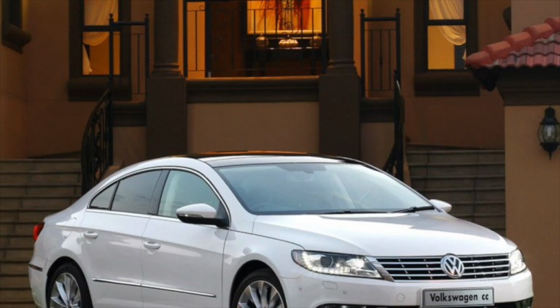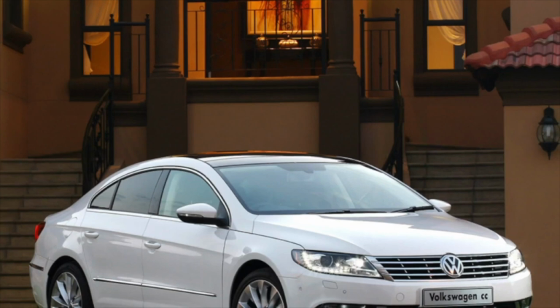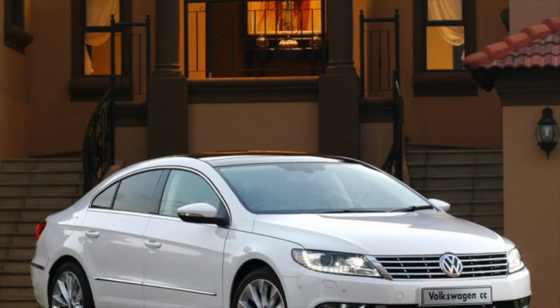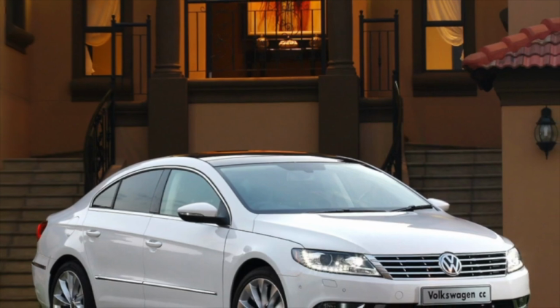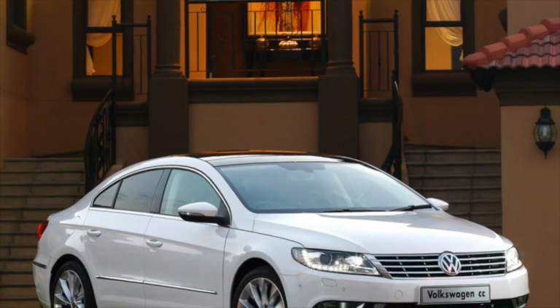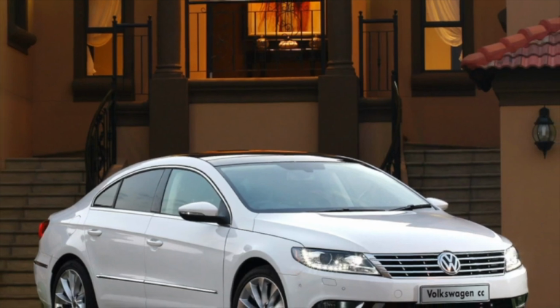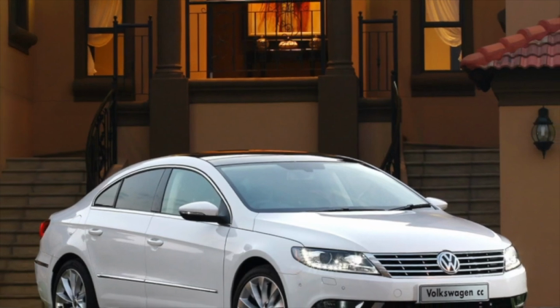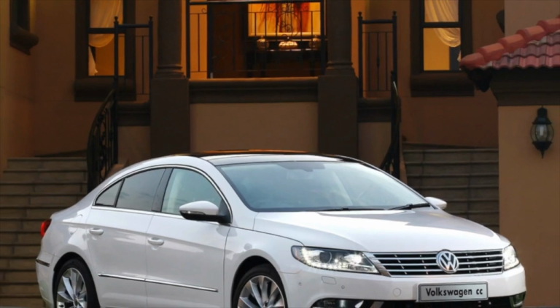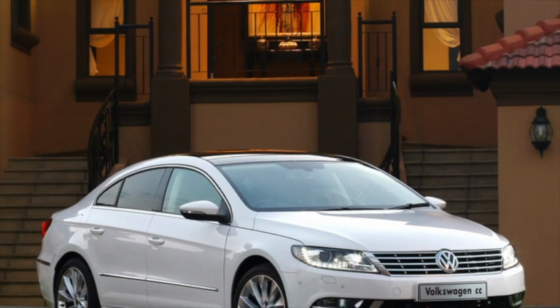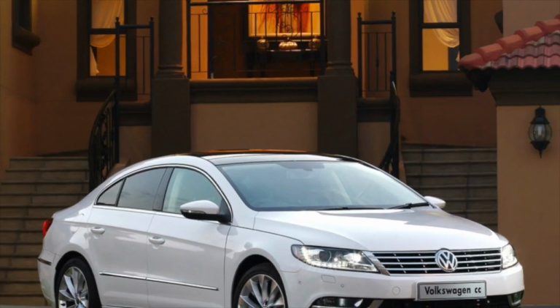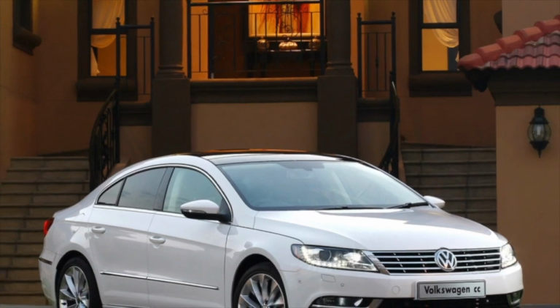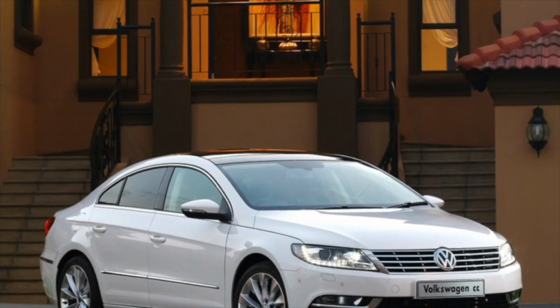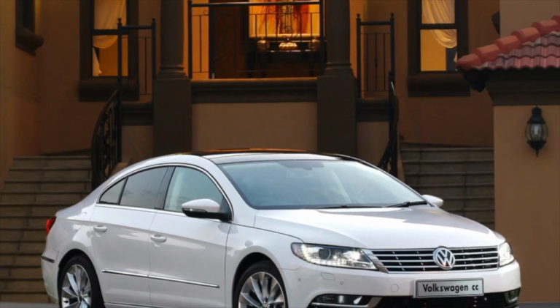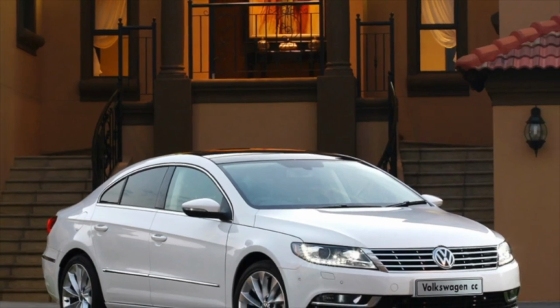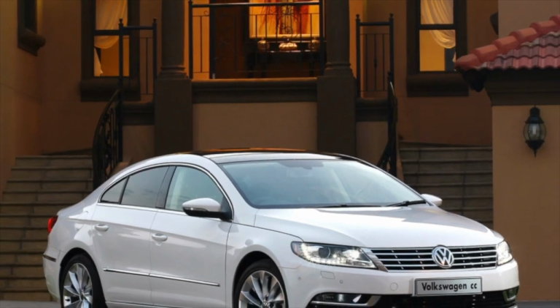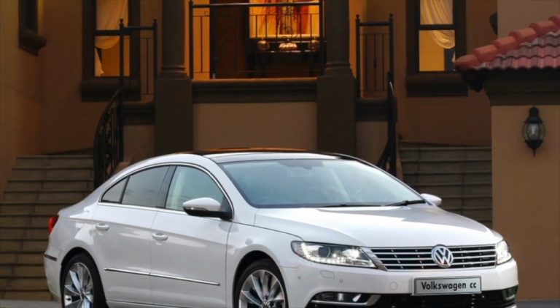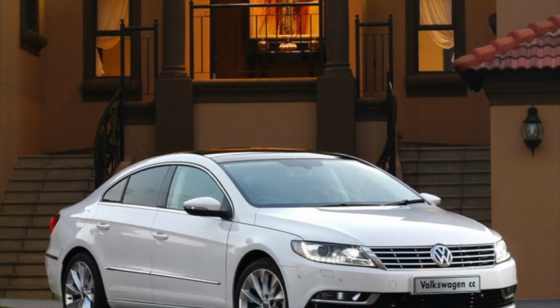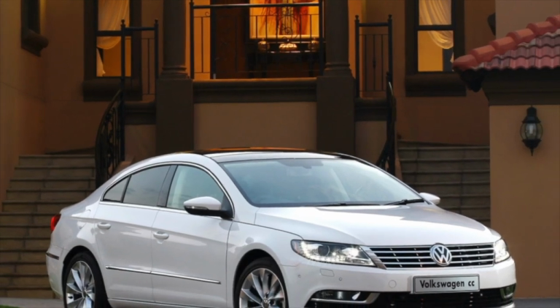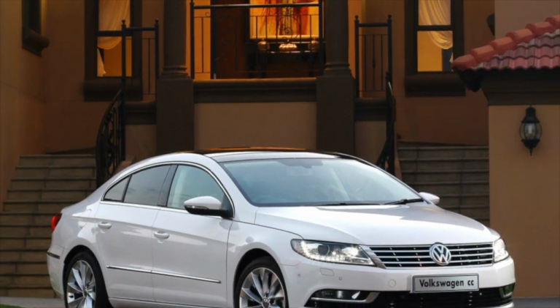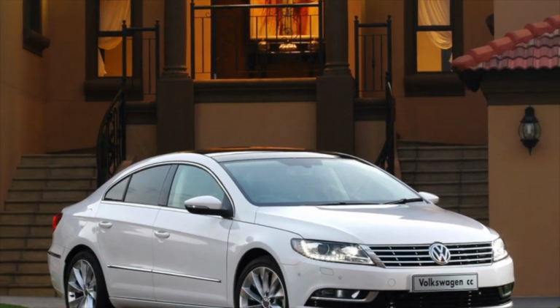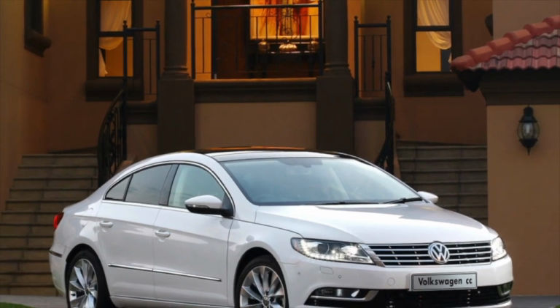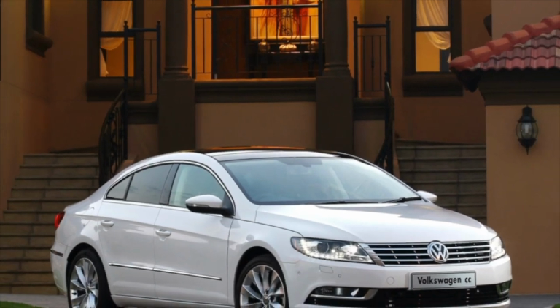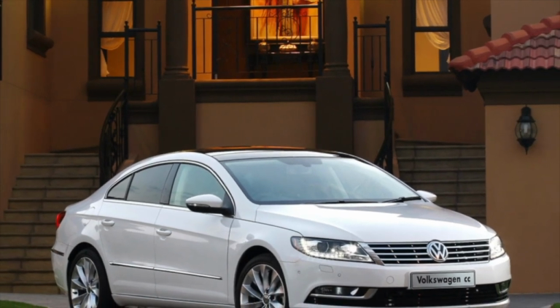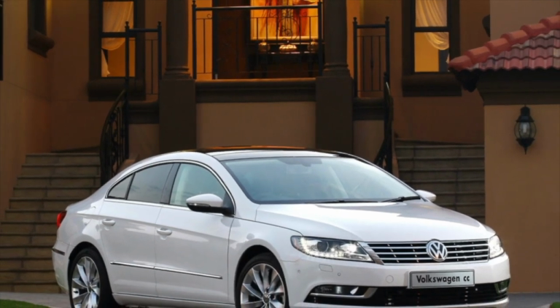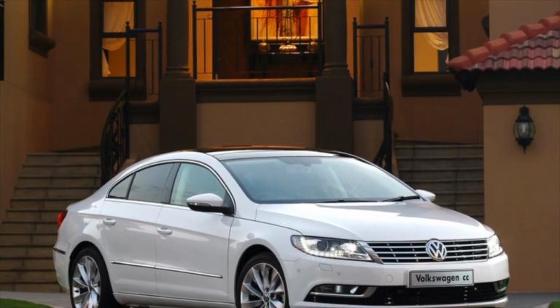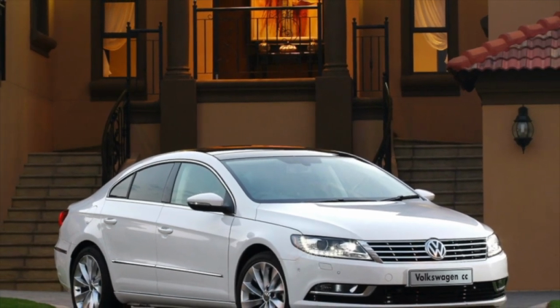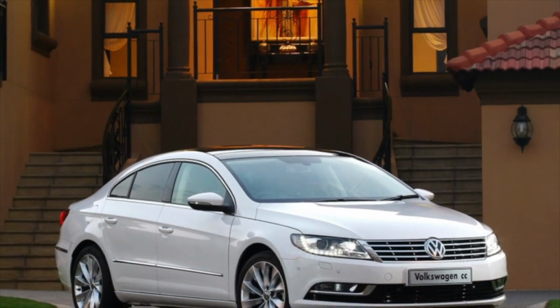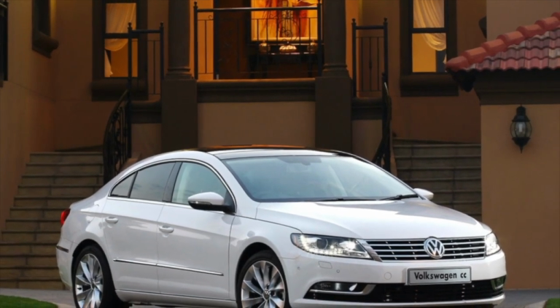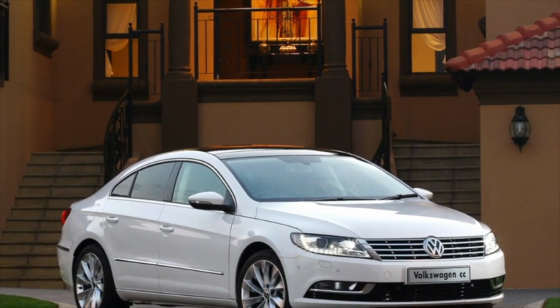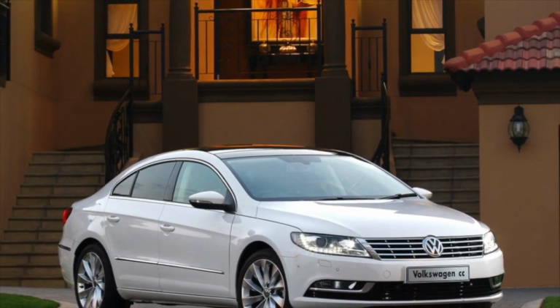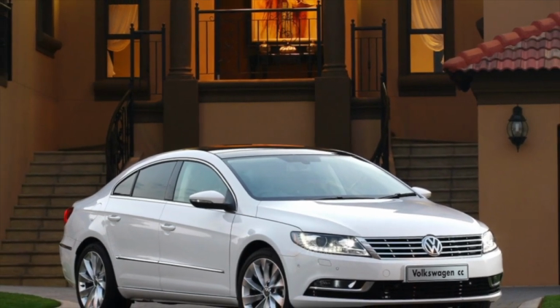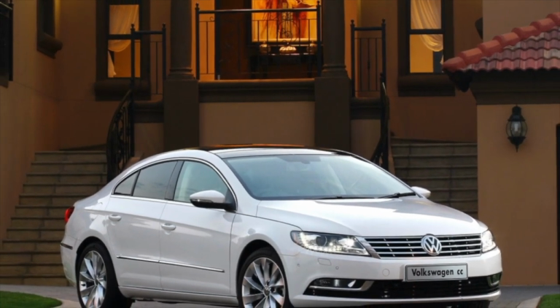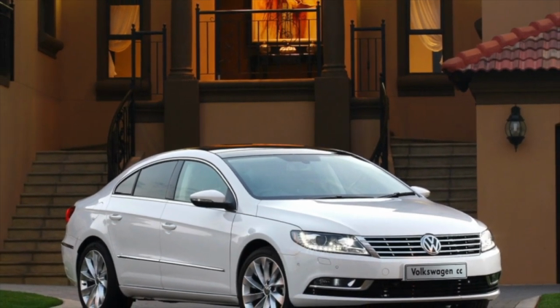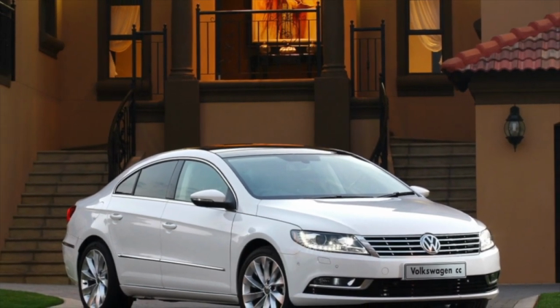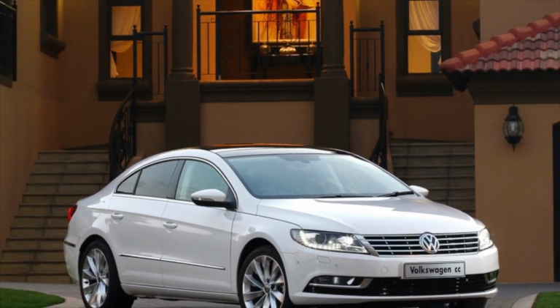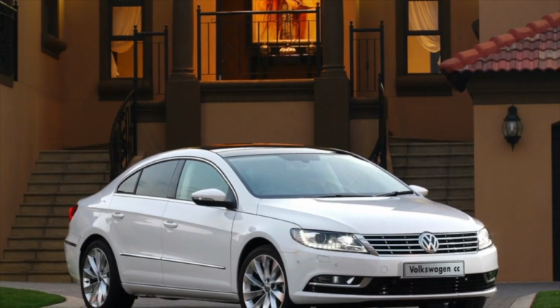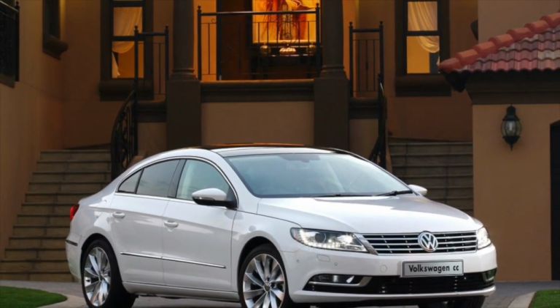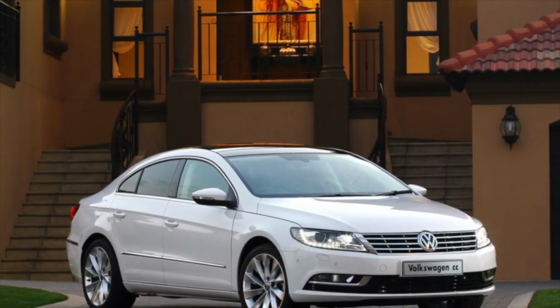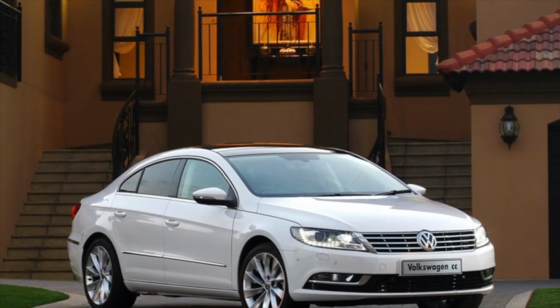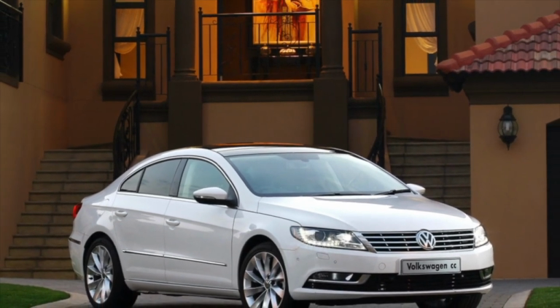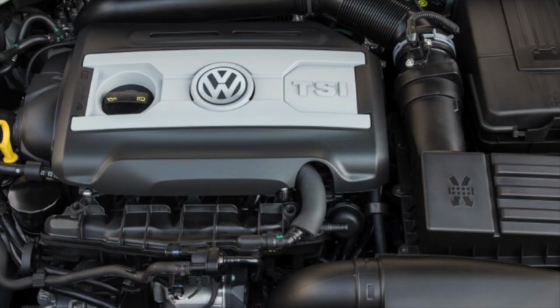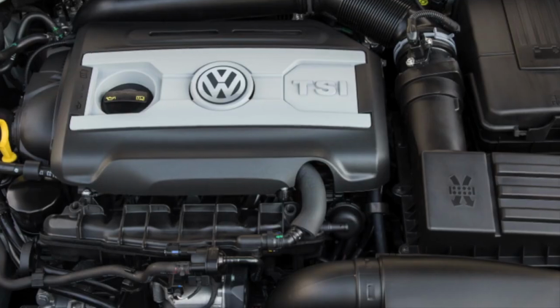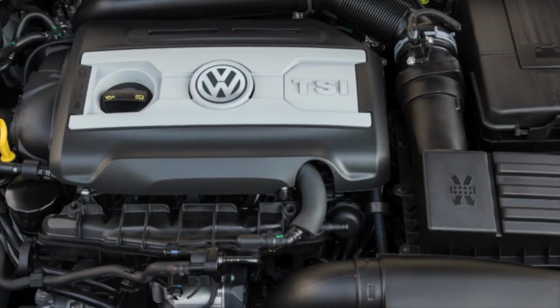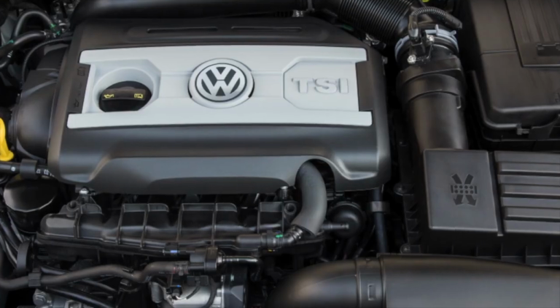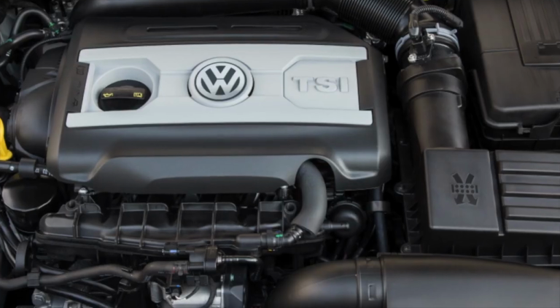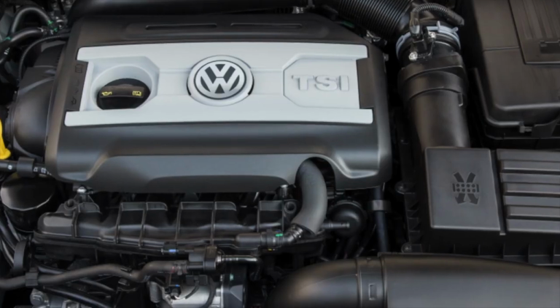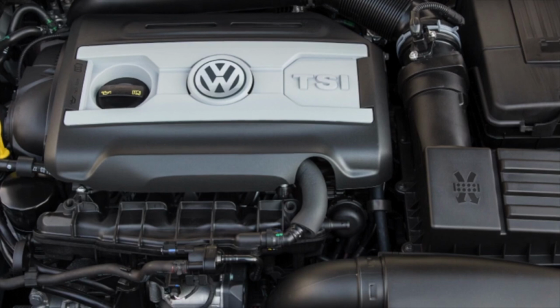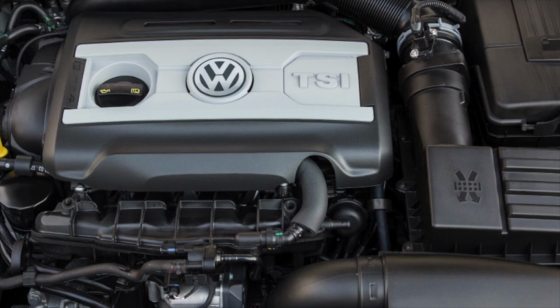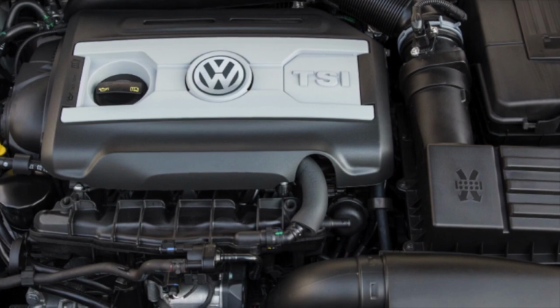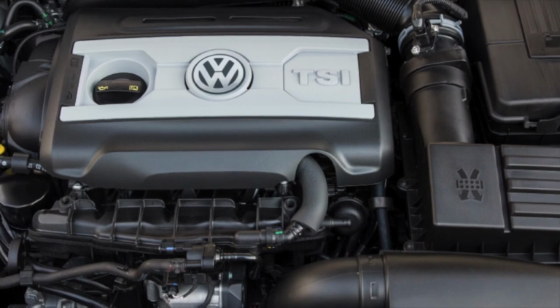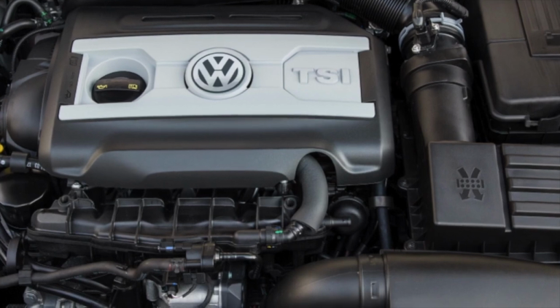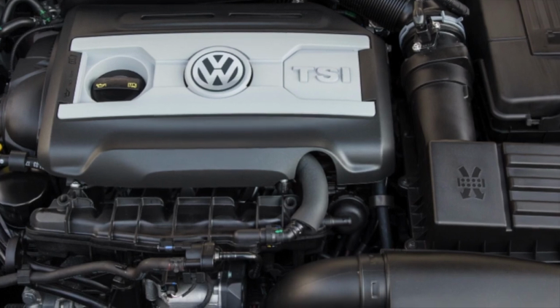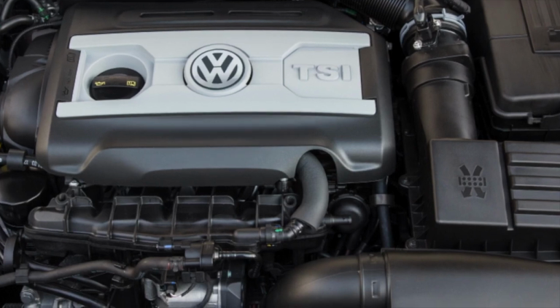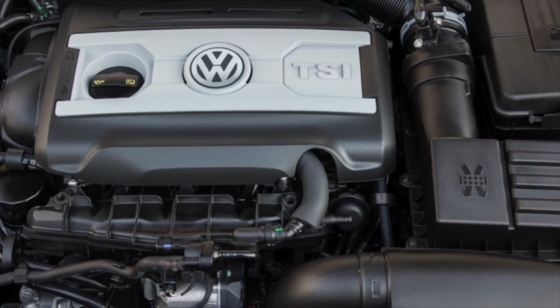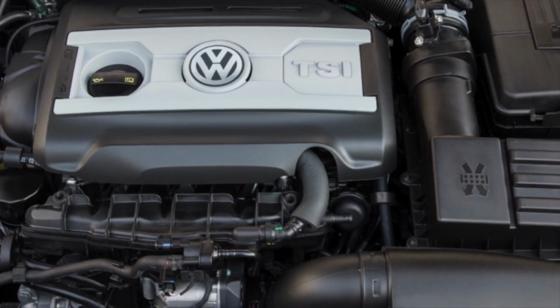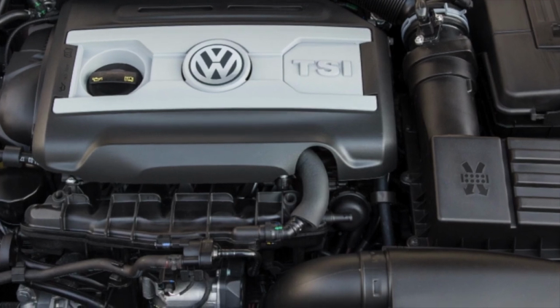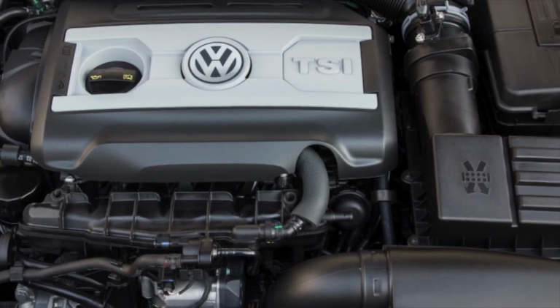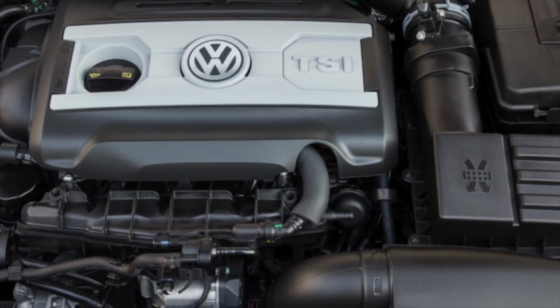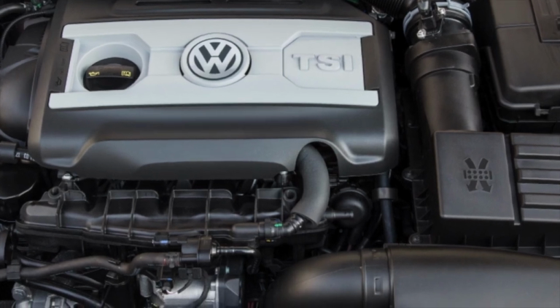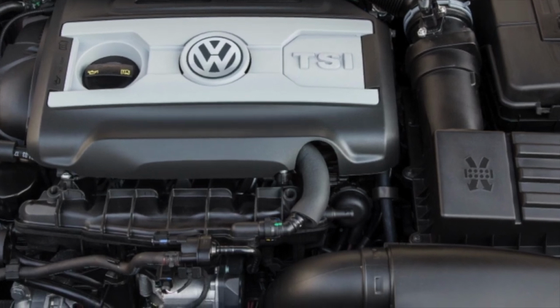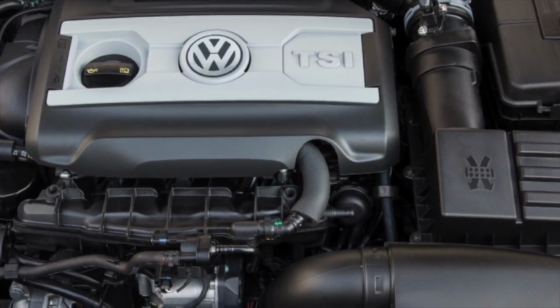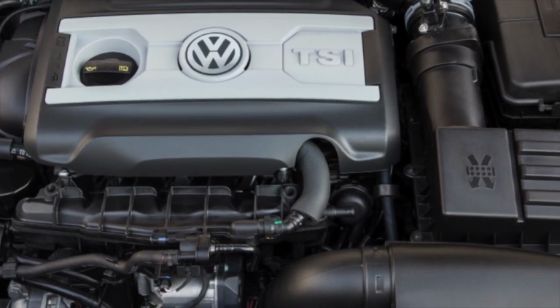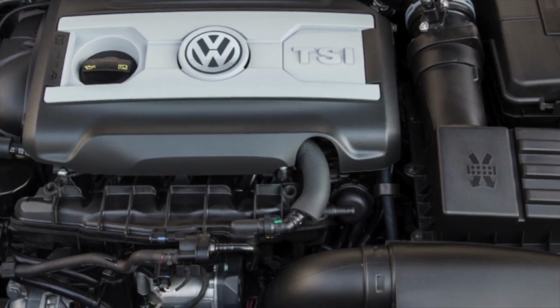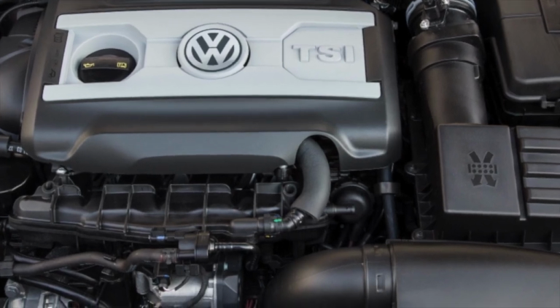Greetings, dear friends! I present to your attention the most common malfunctions and breakdowns that occur on the Volkswagen Passat CC.